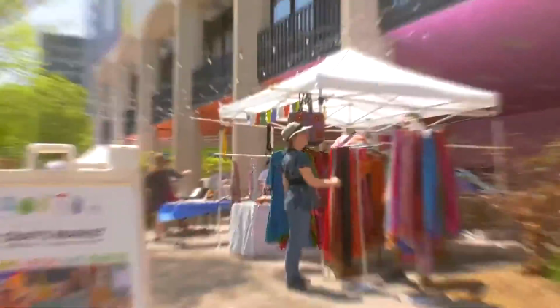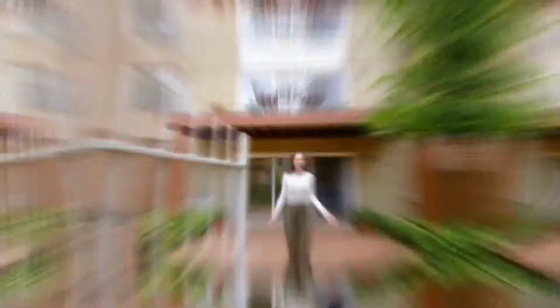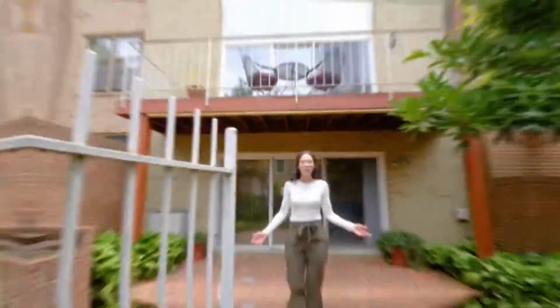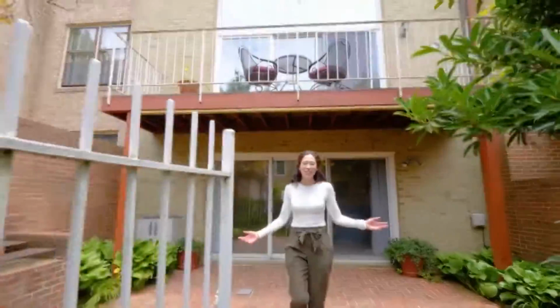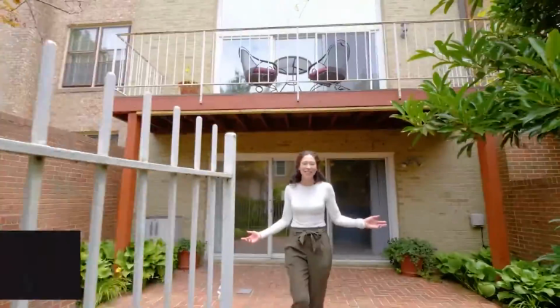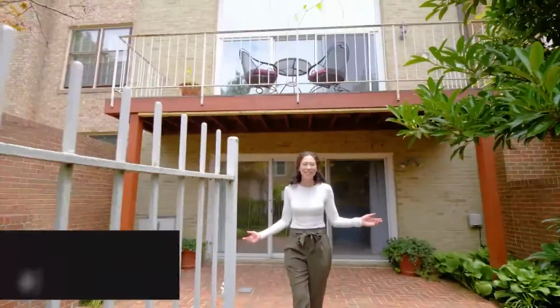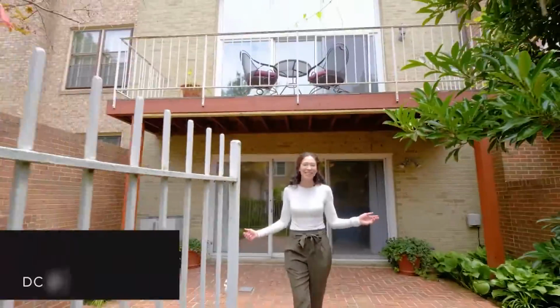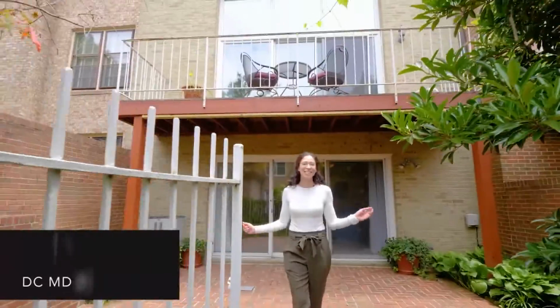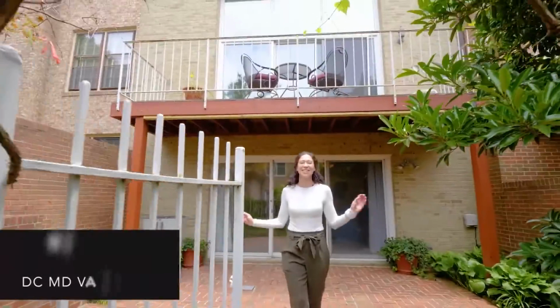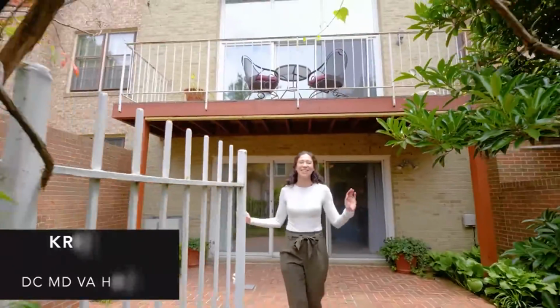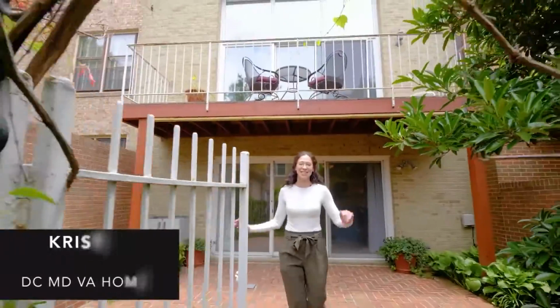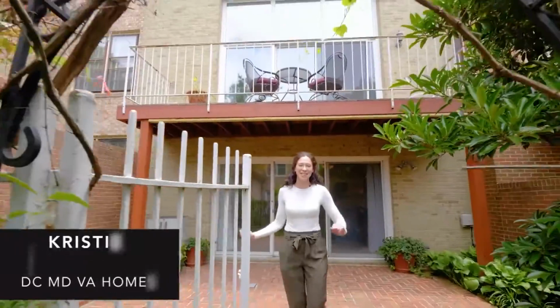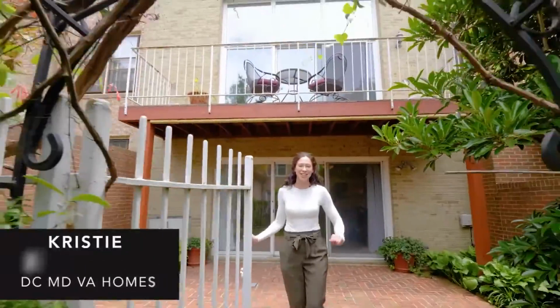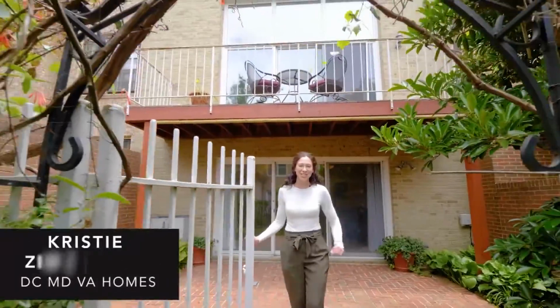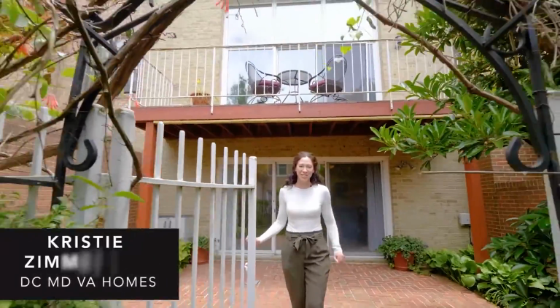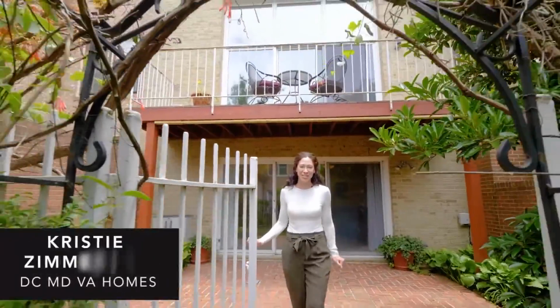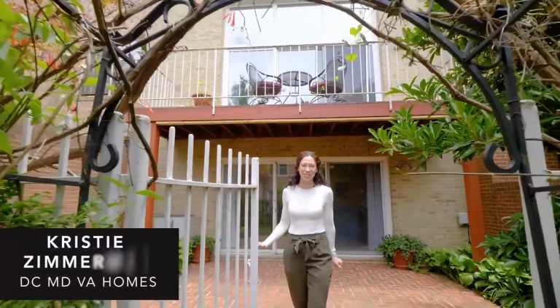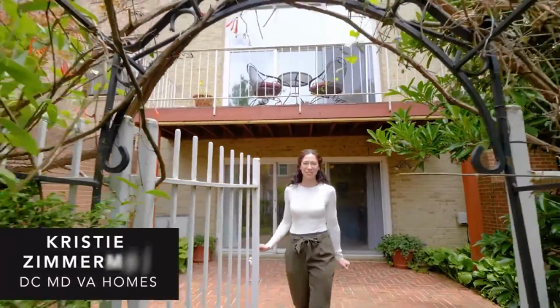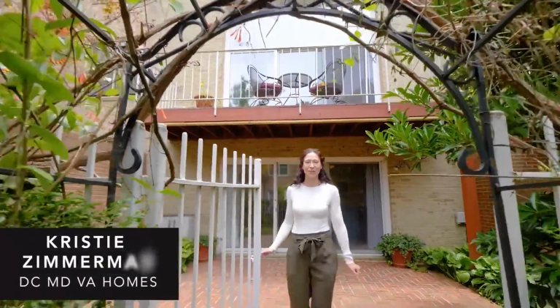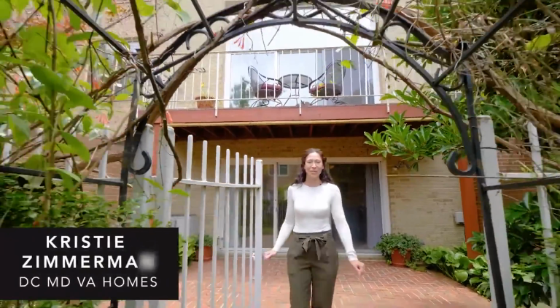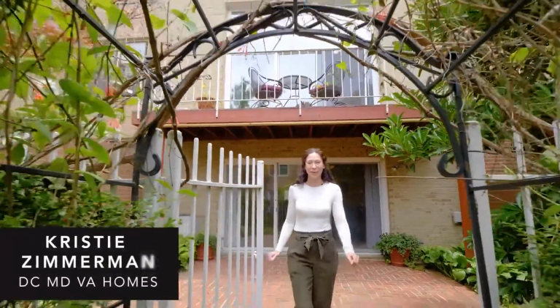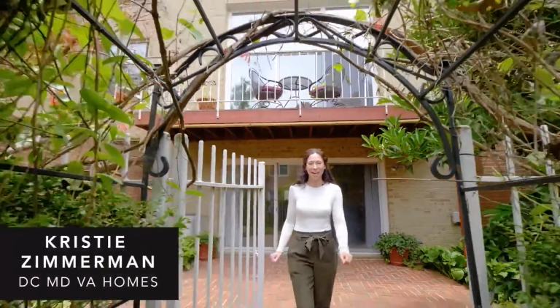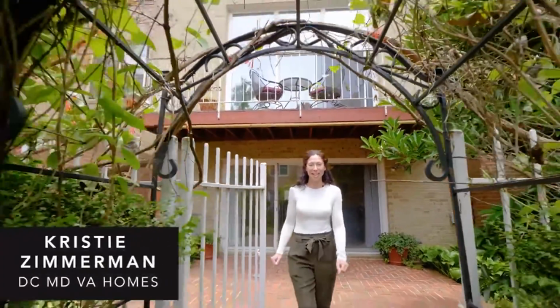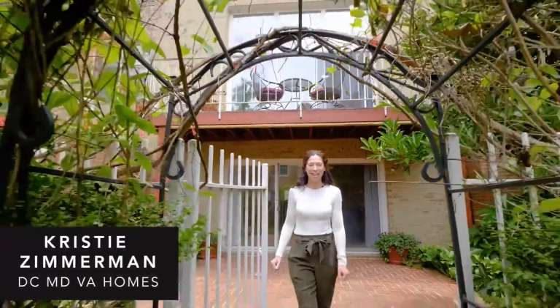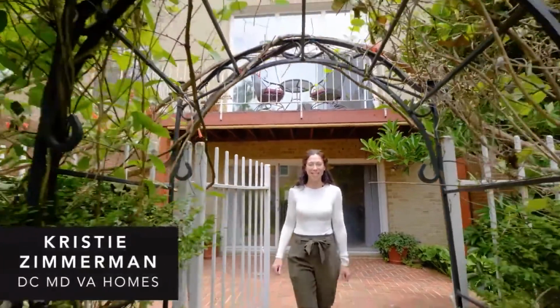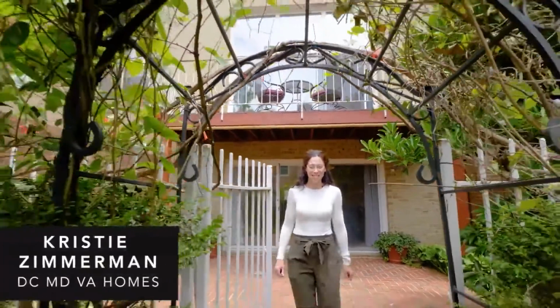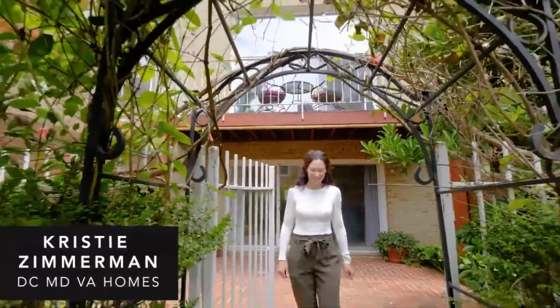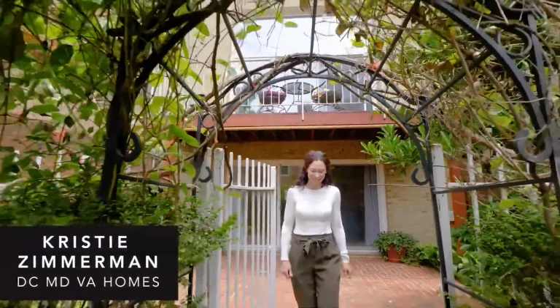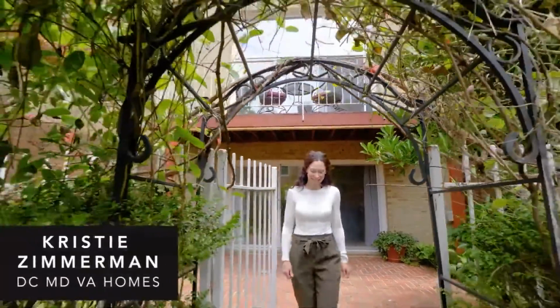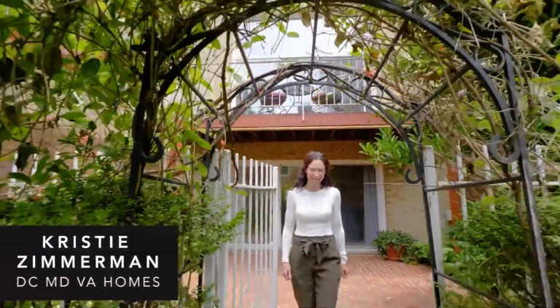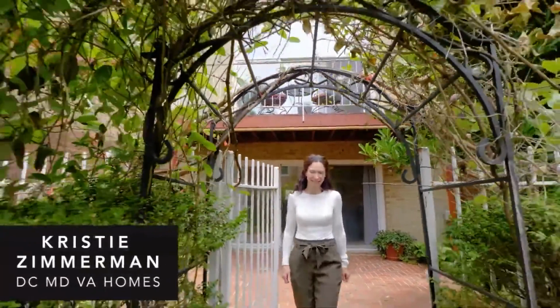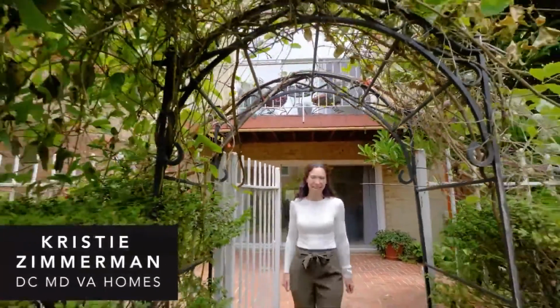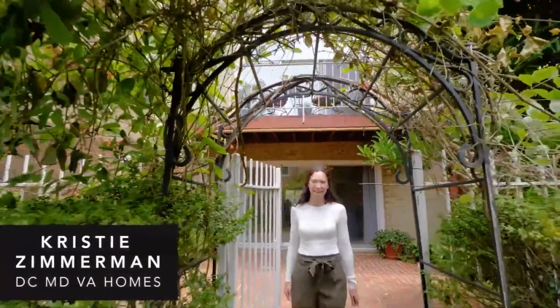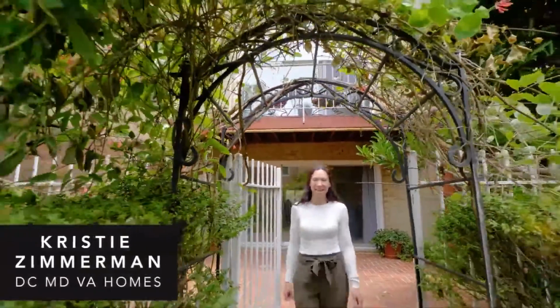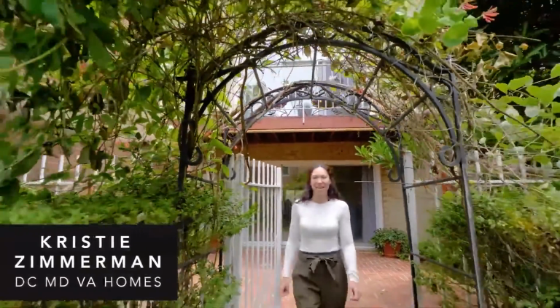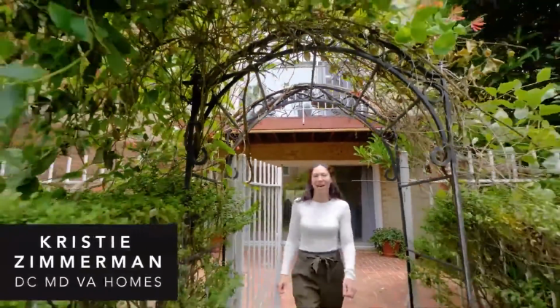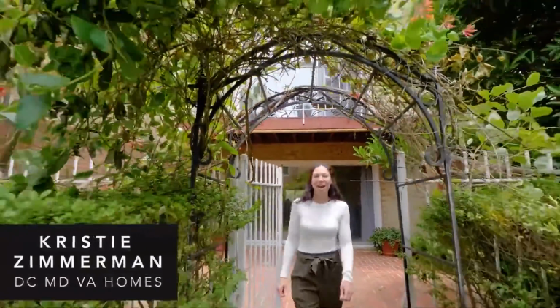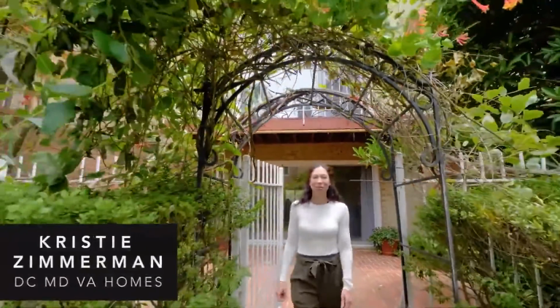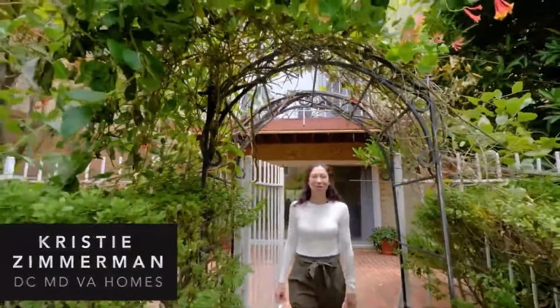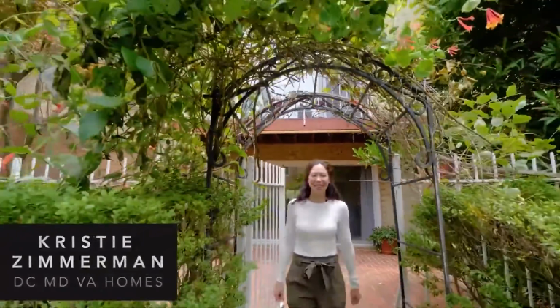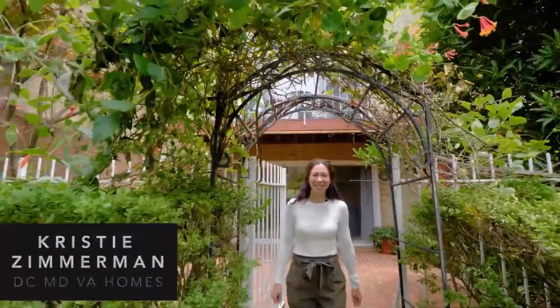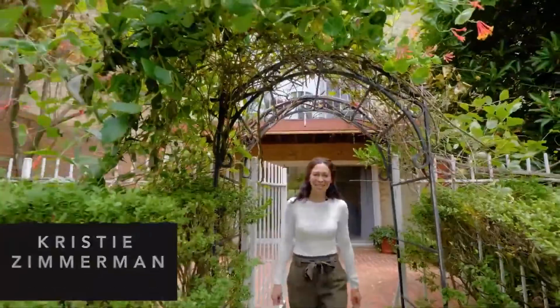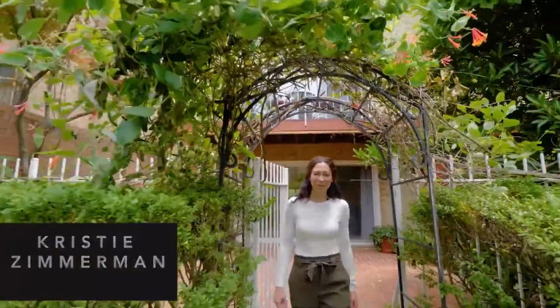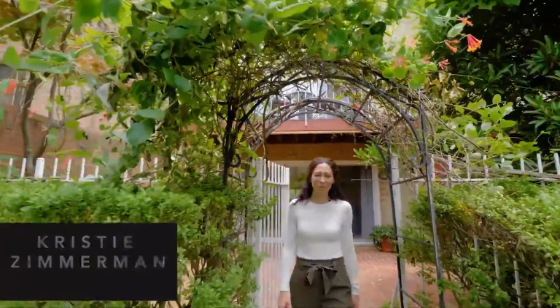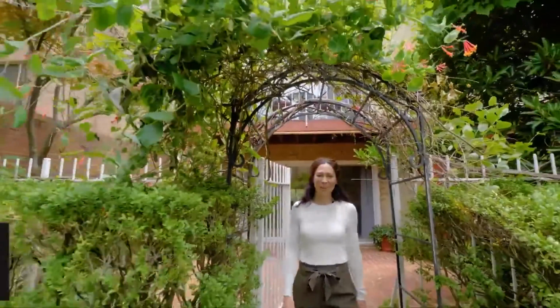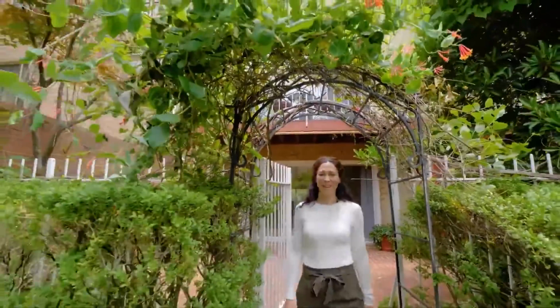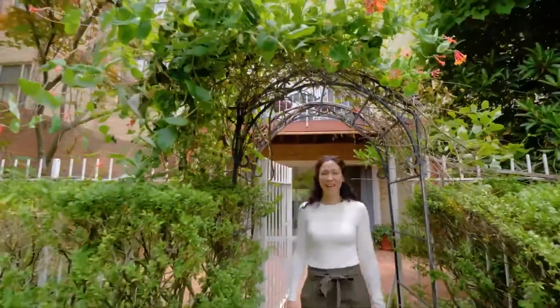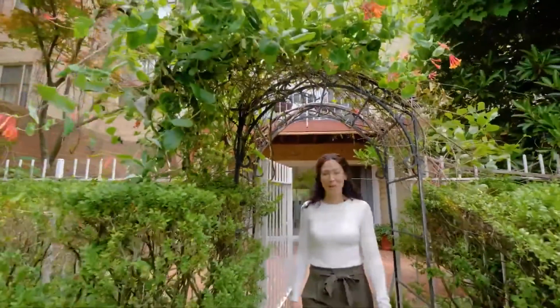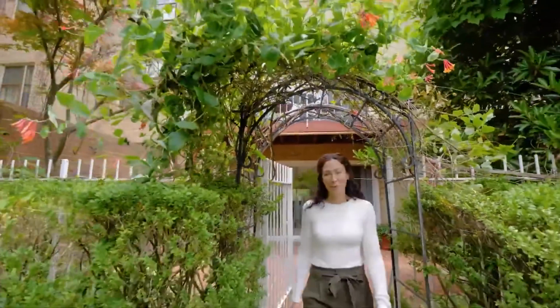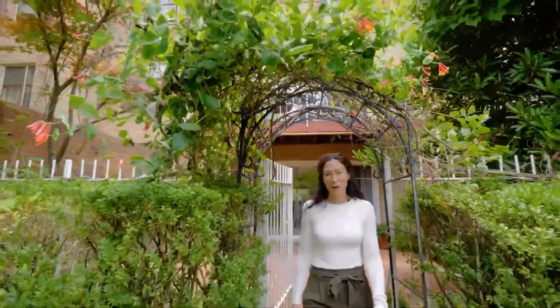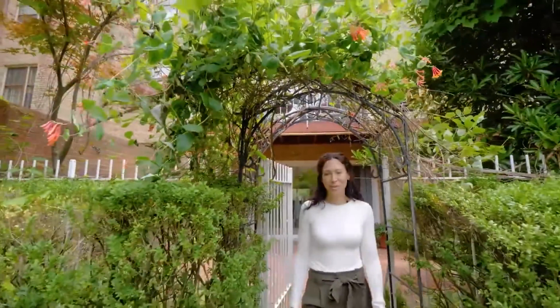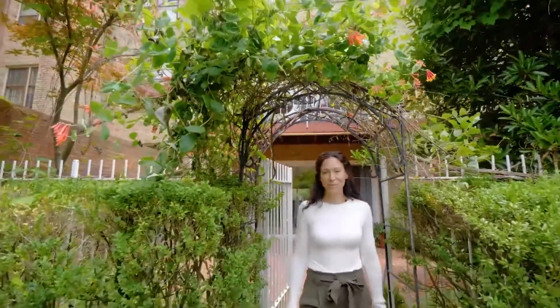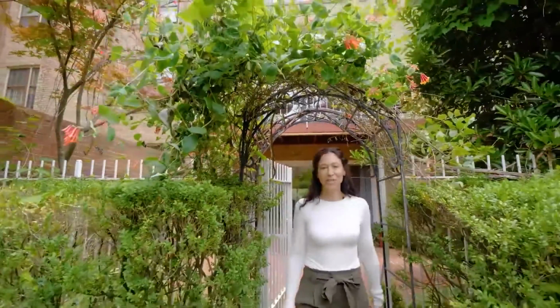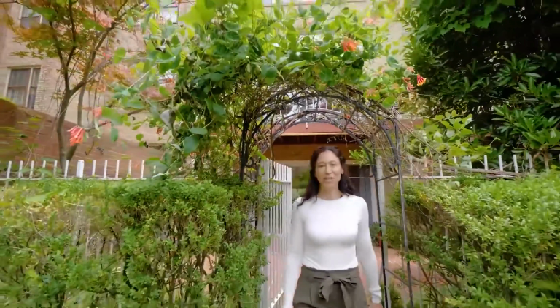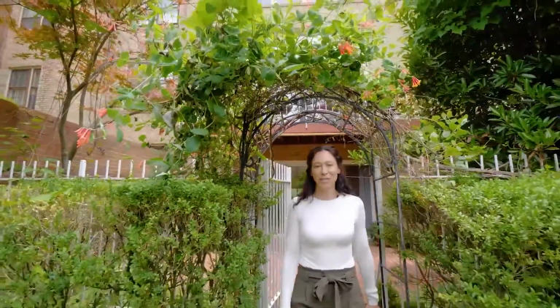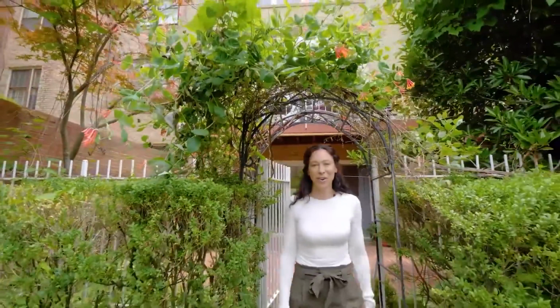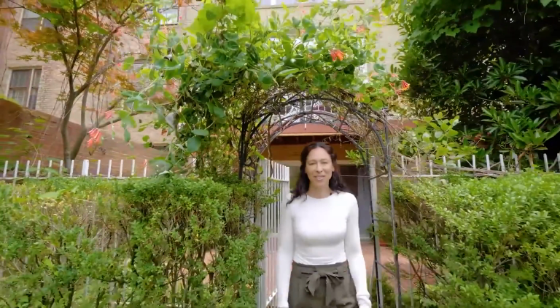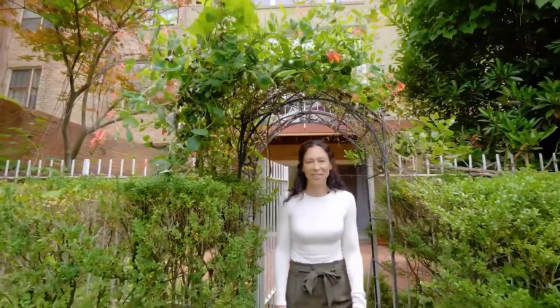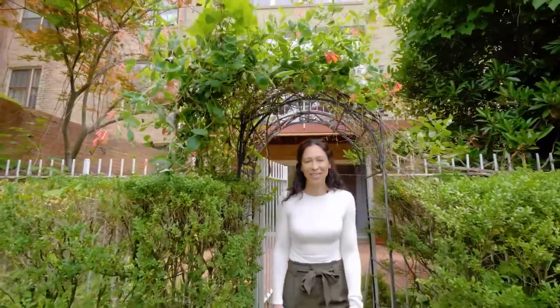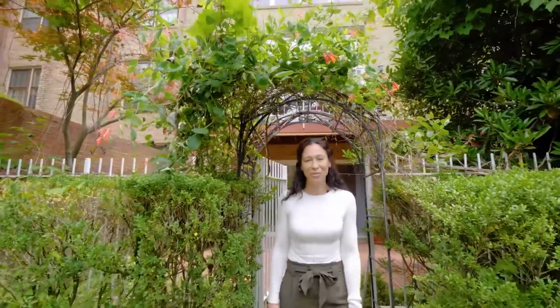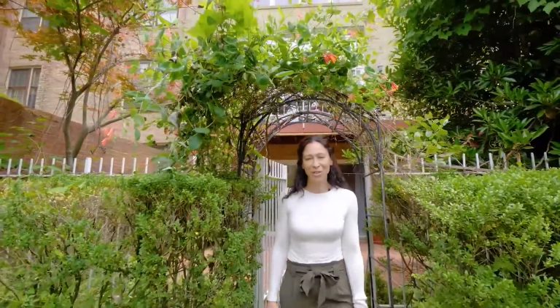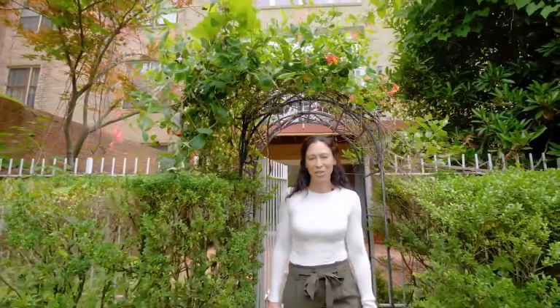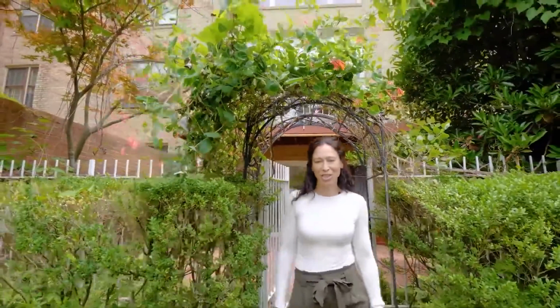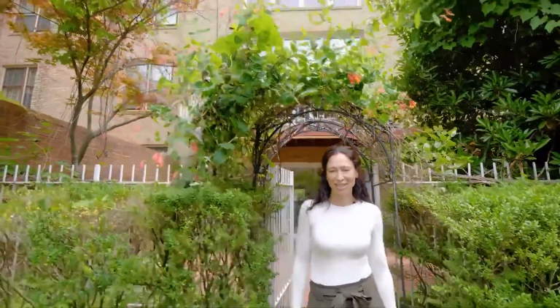We're here just down the street from the Pentagon in D.C. I'm Christy Zimmerman and welcome to your Arlington Retreat.